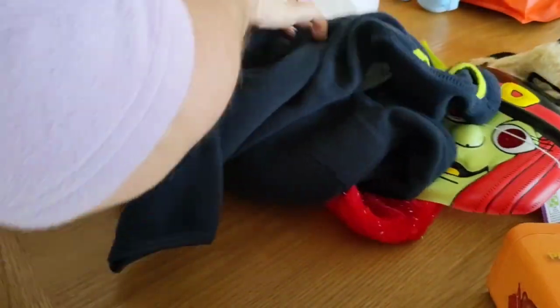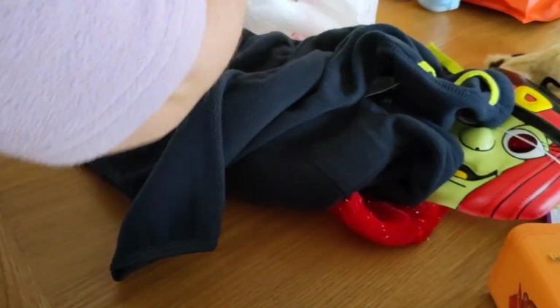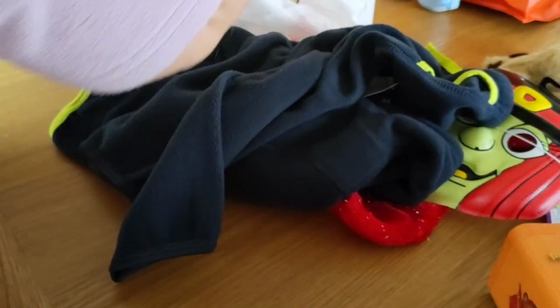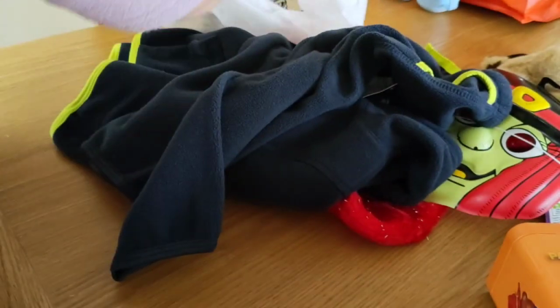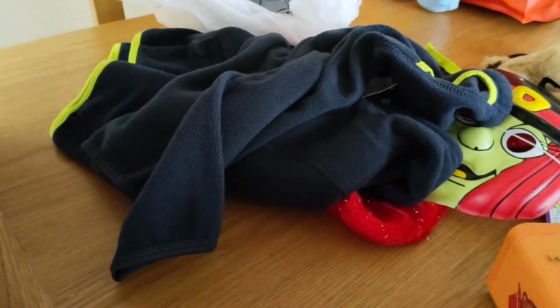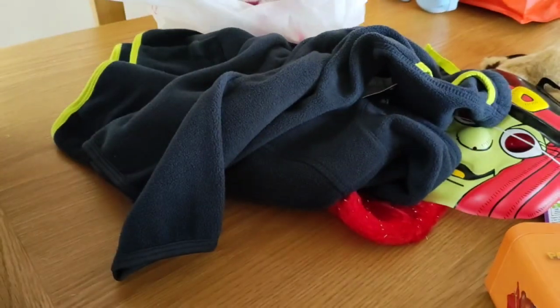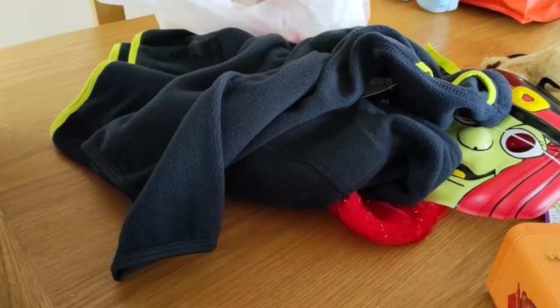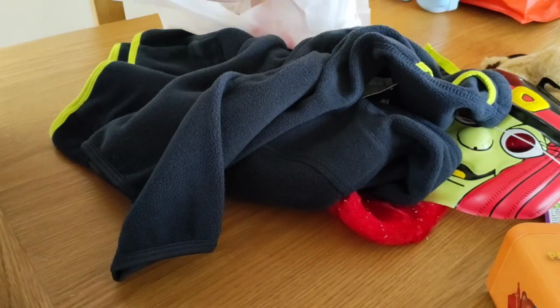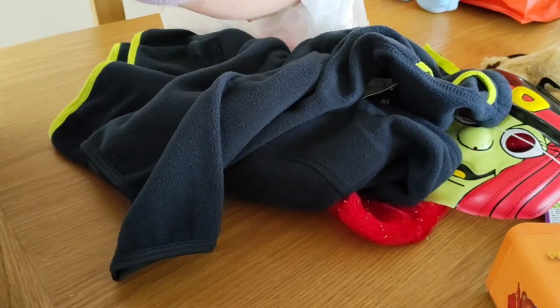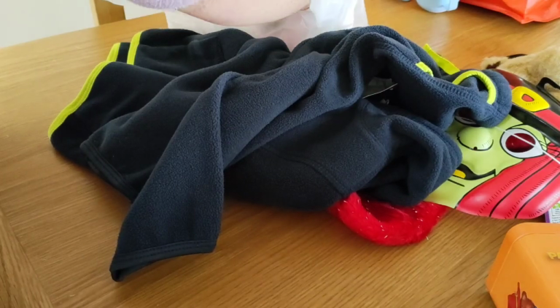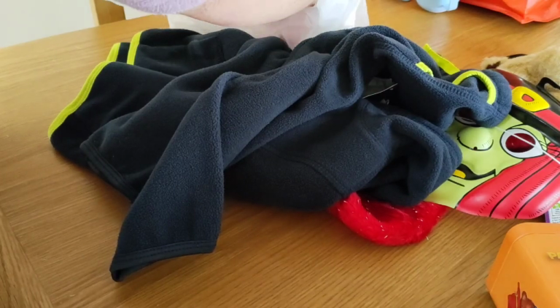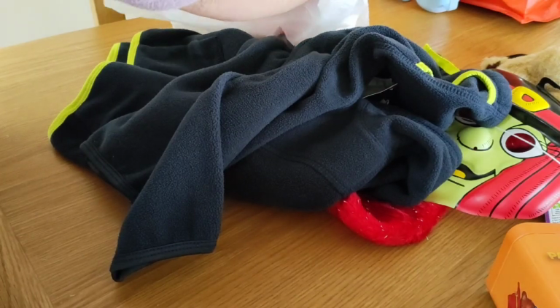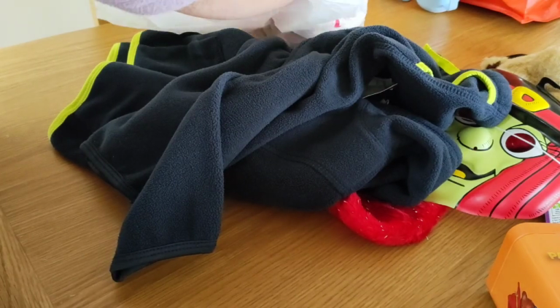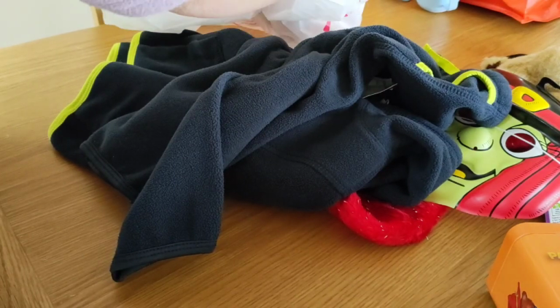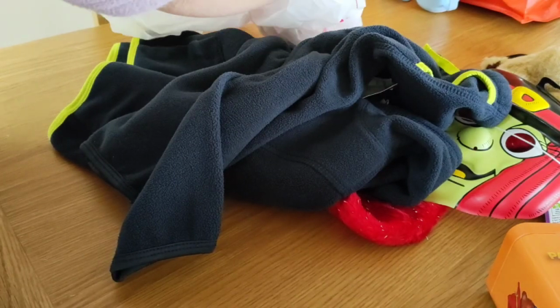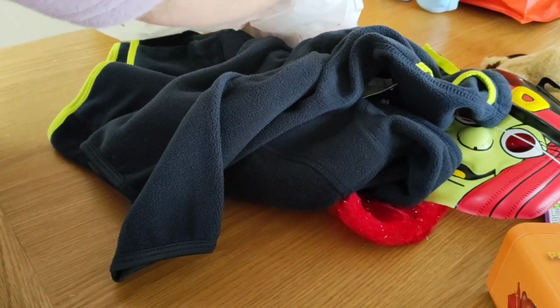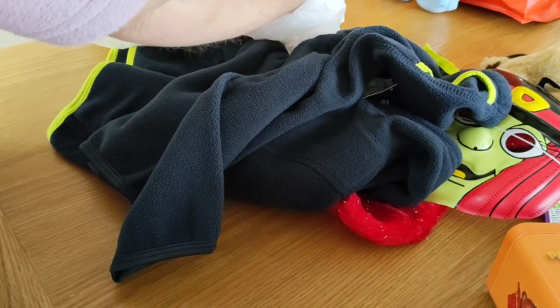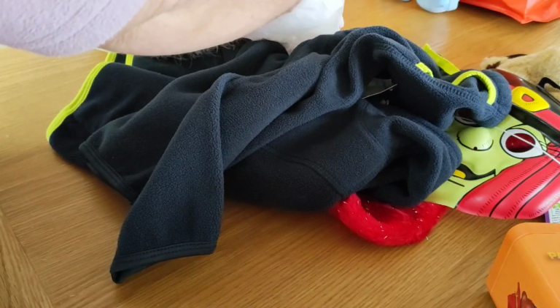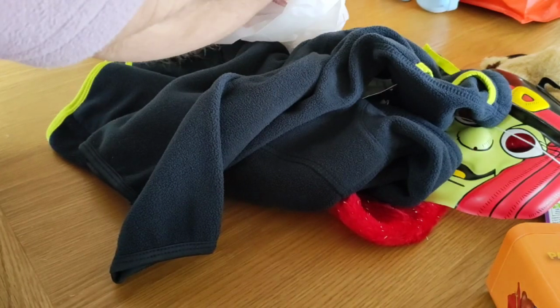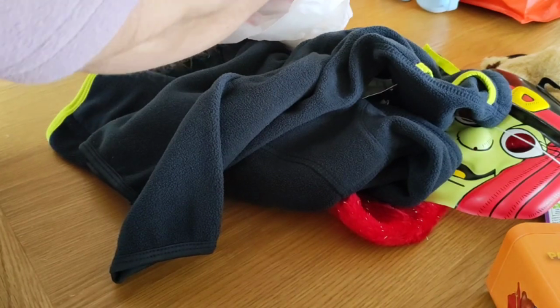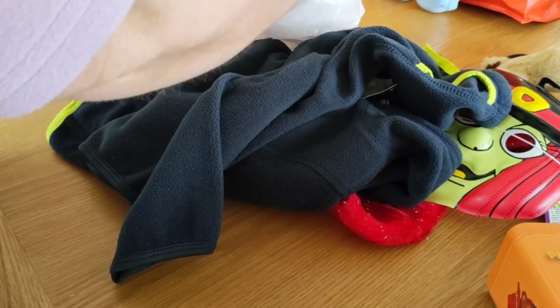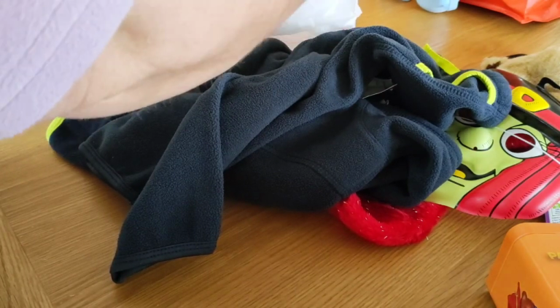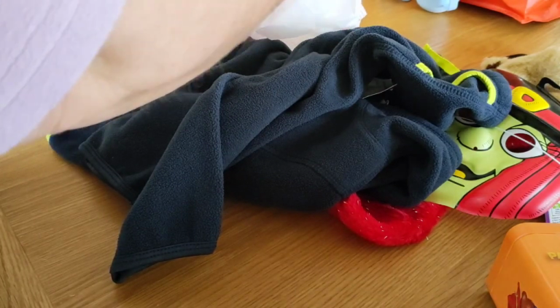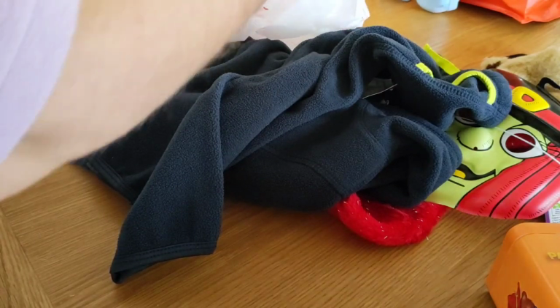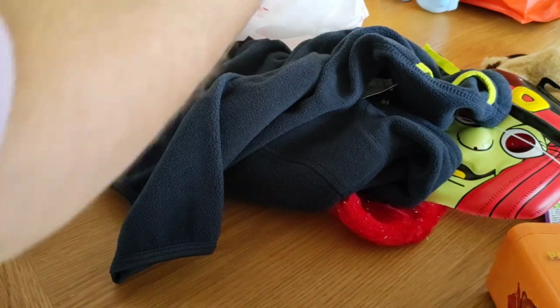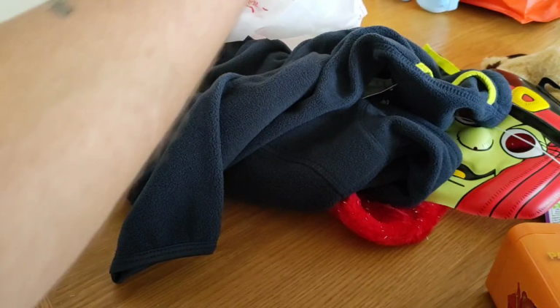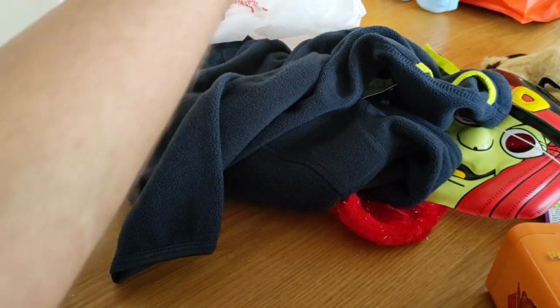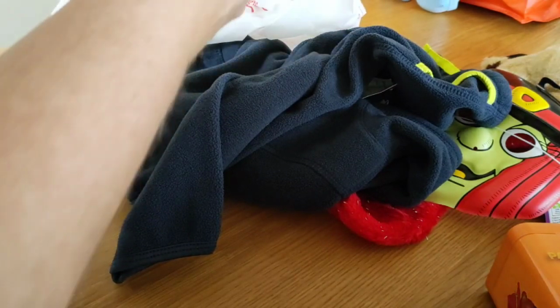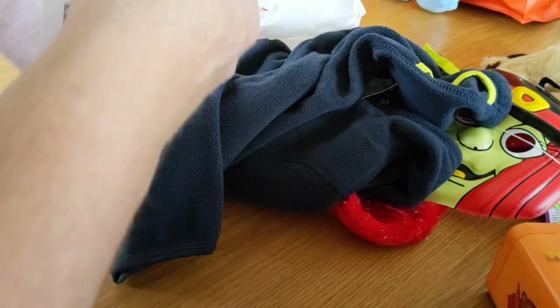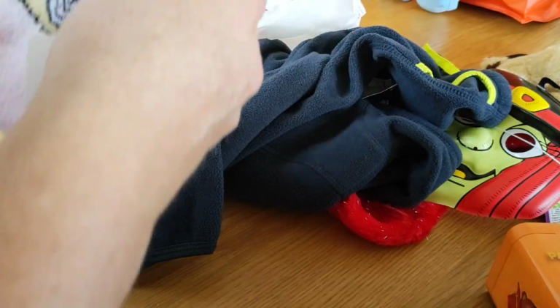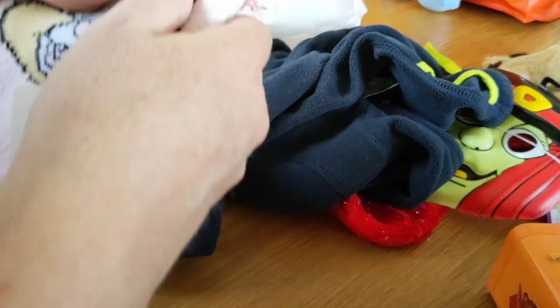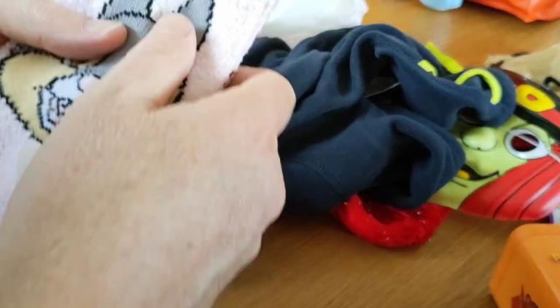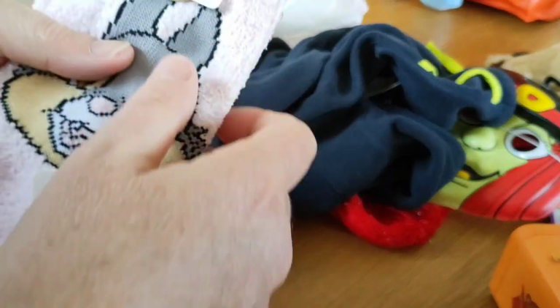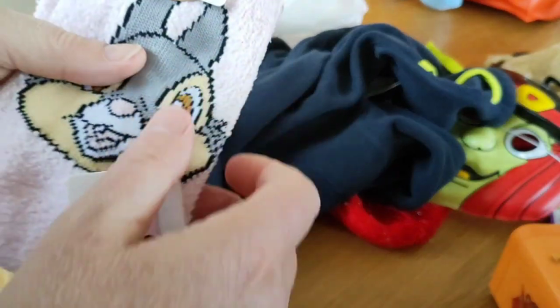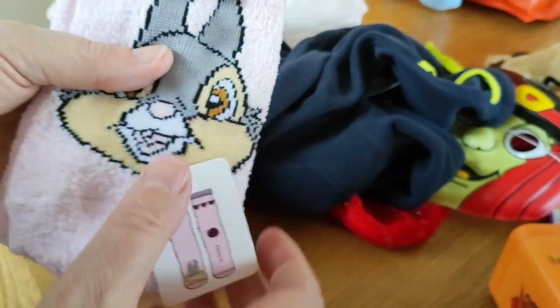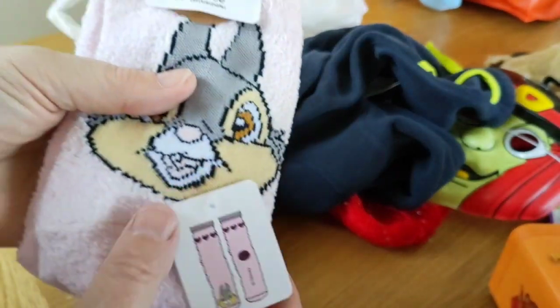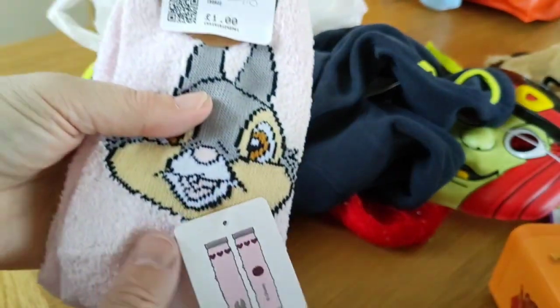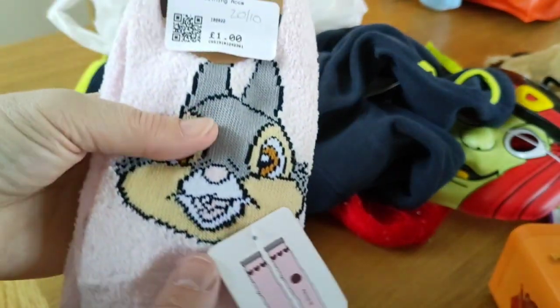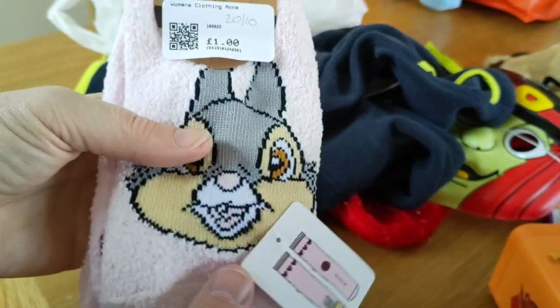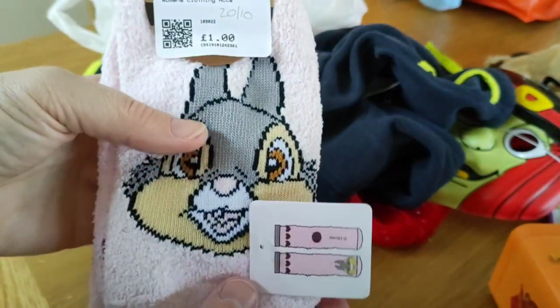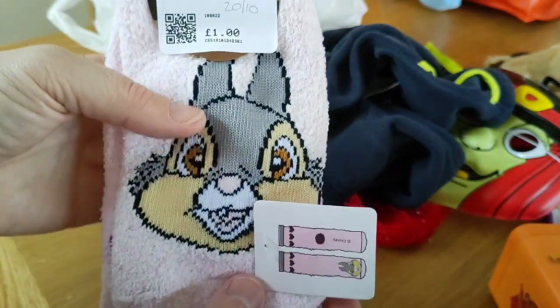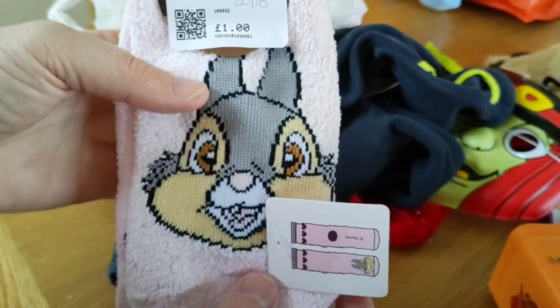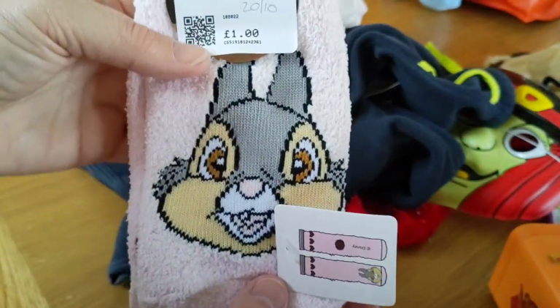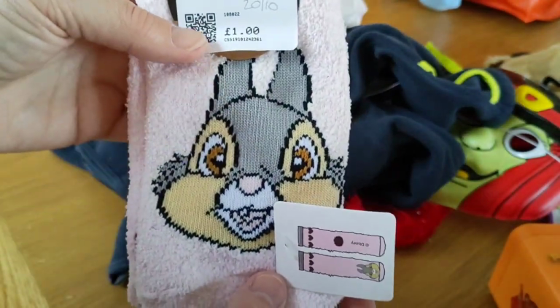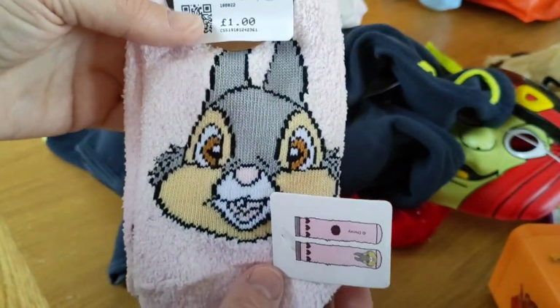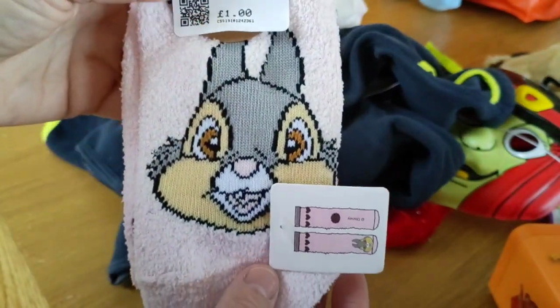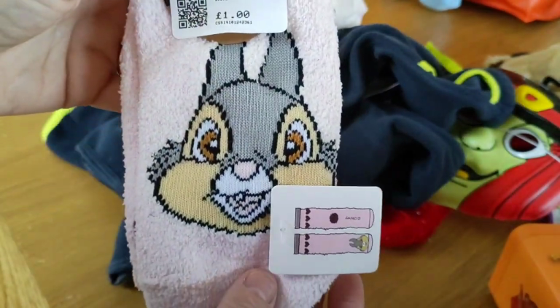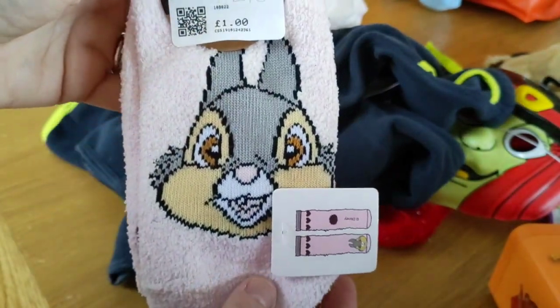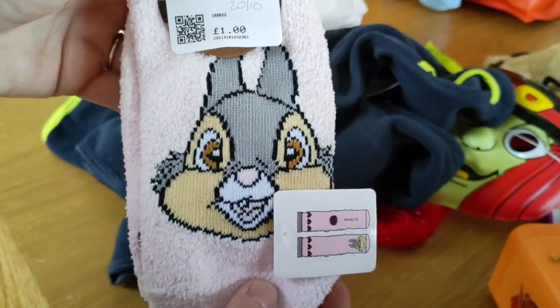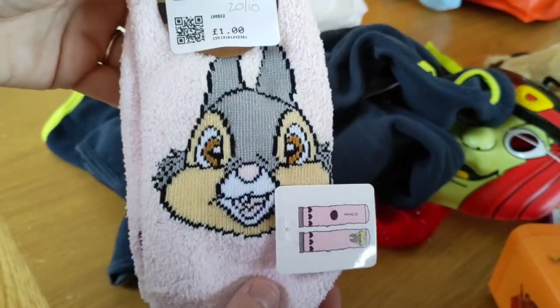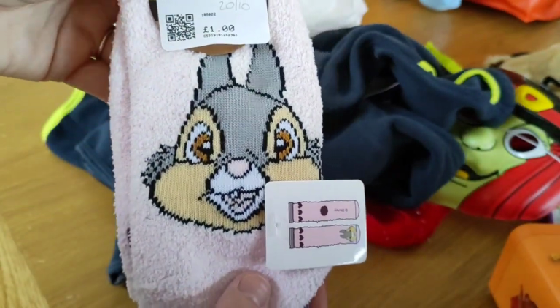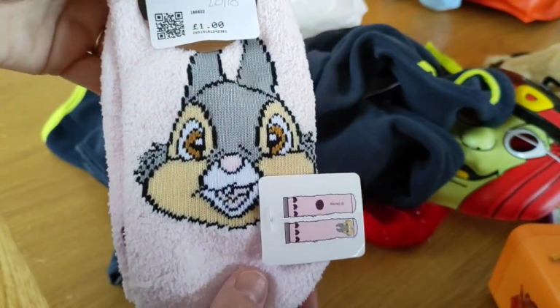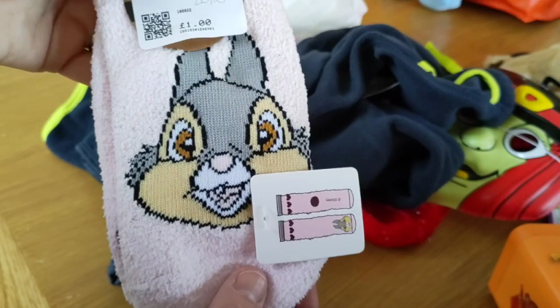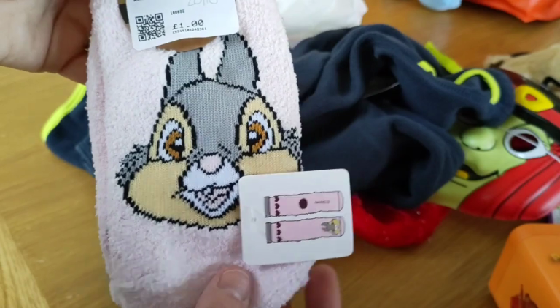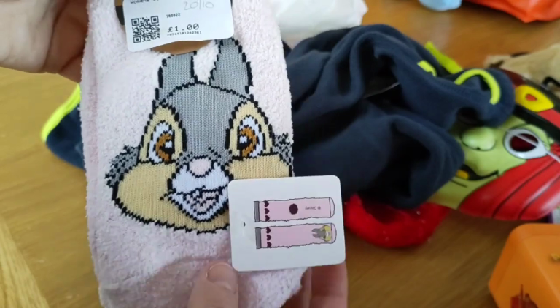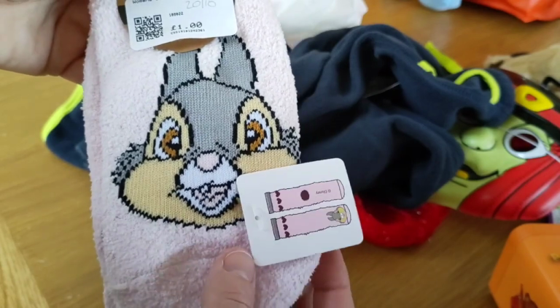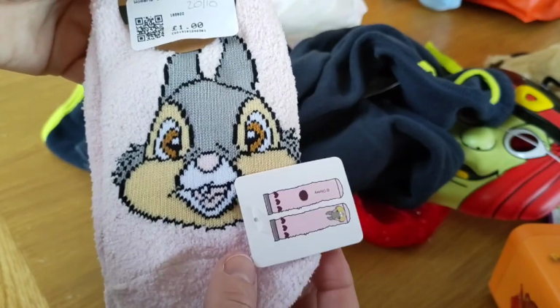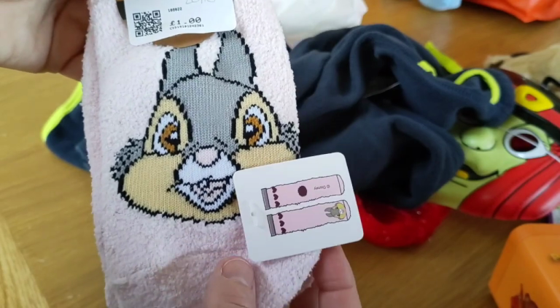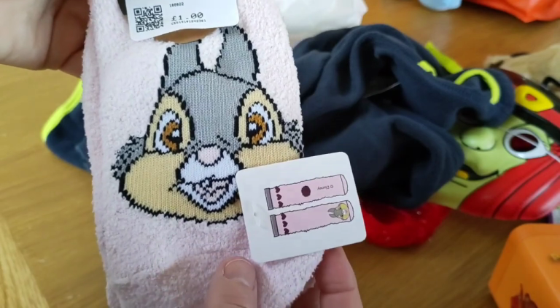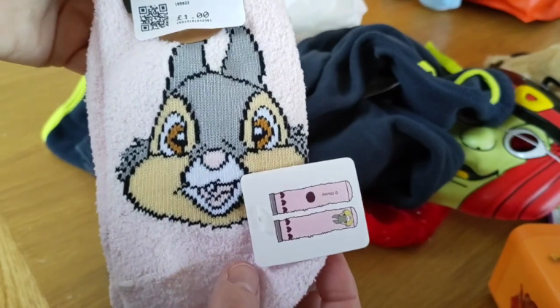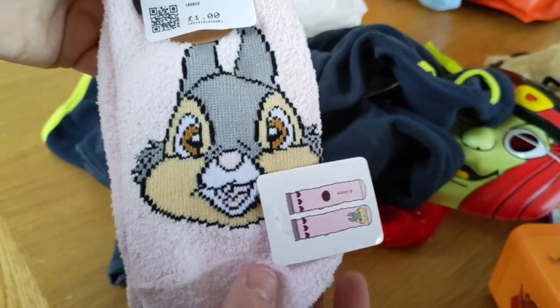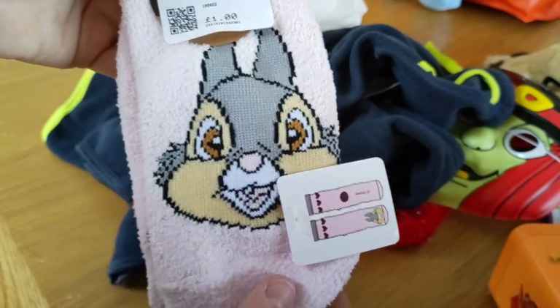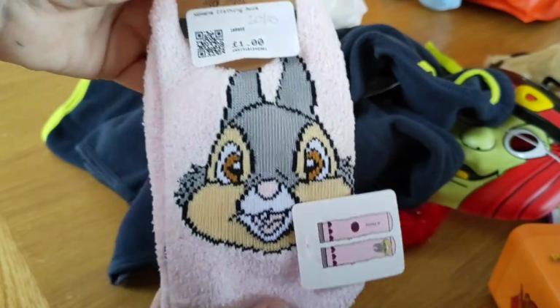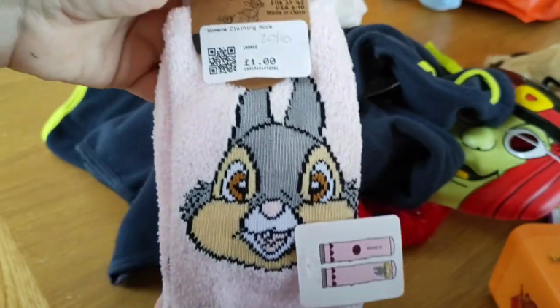And then the last thing — these little Disney socks.